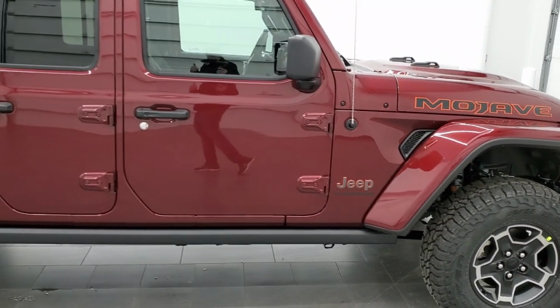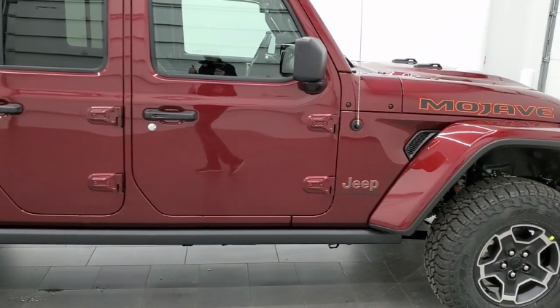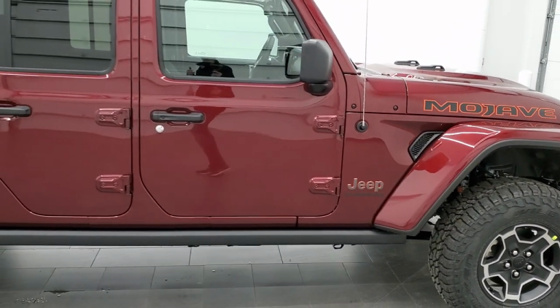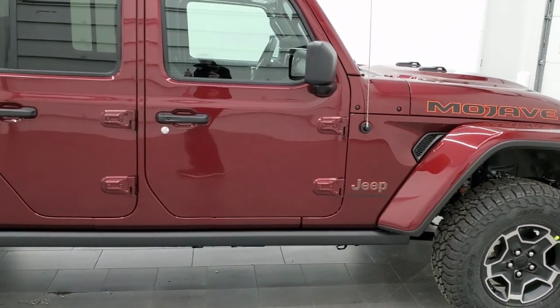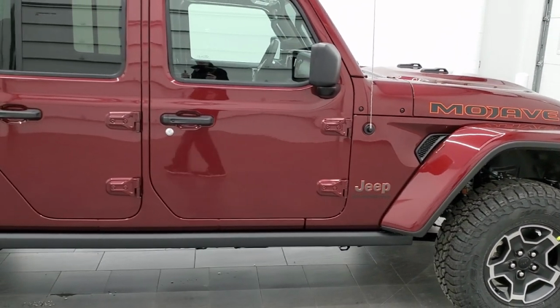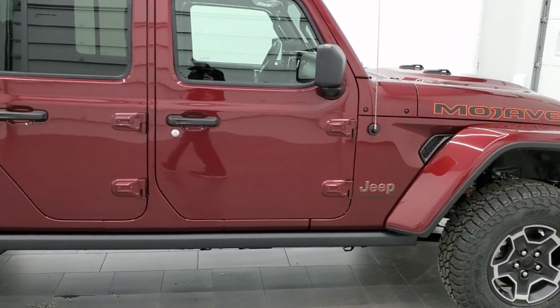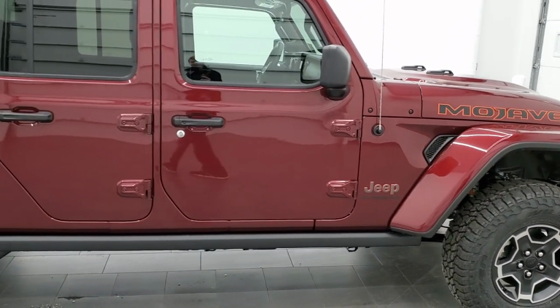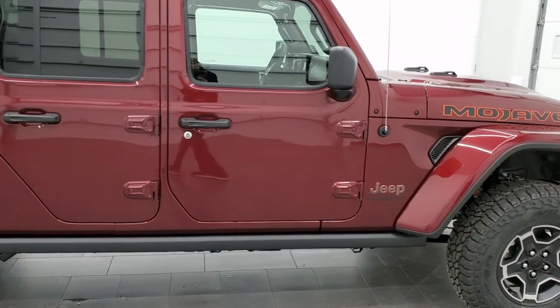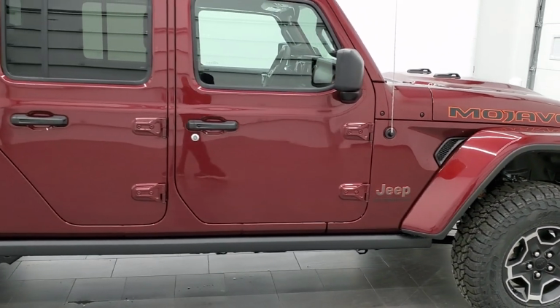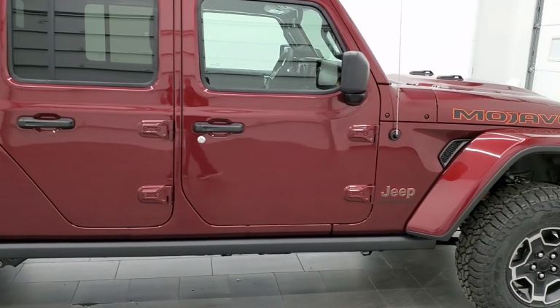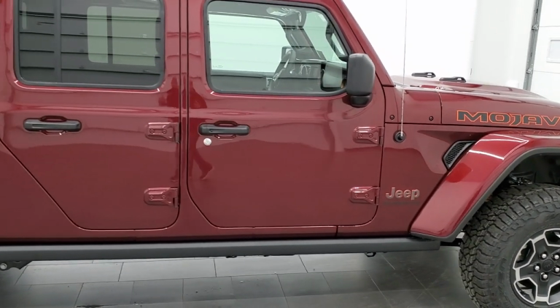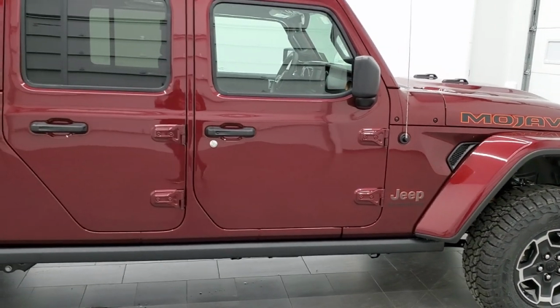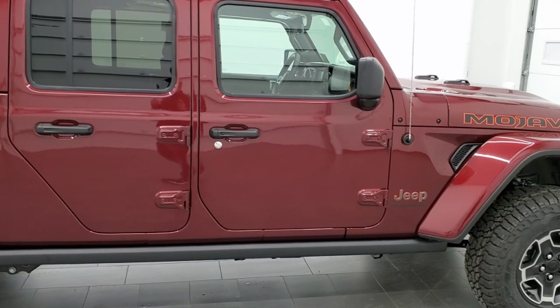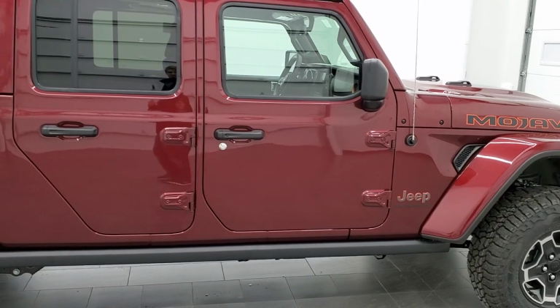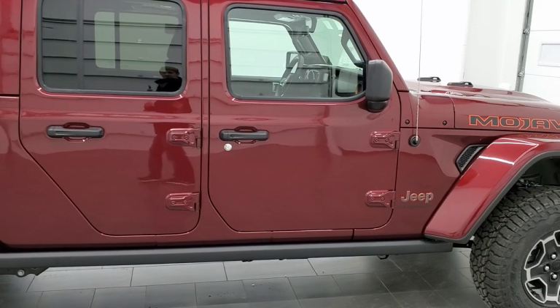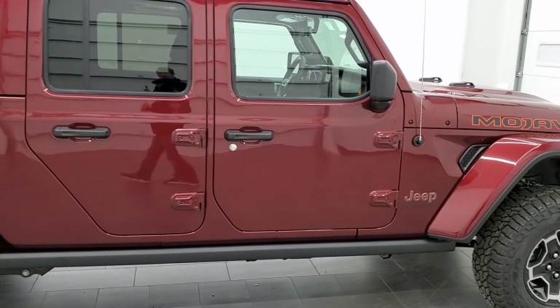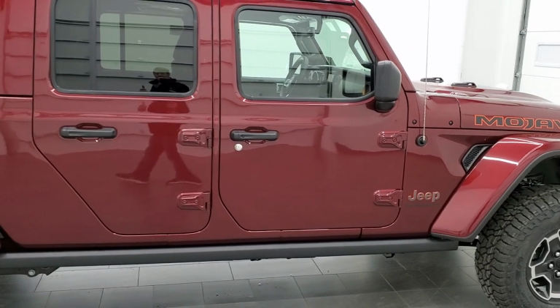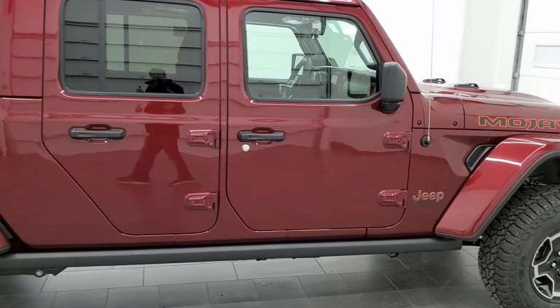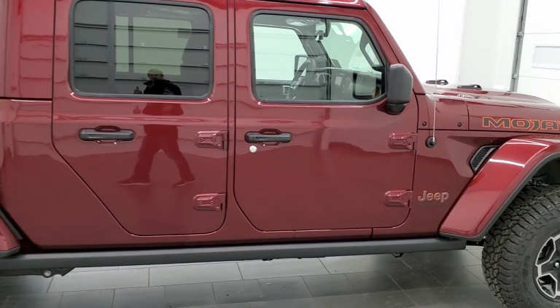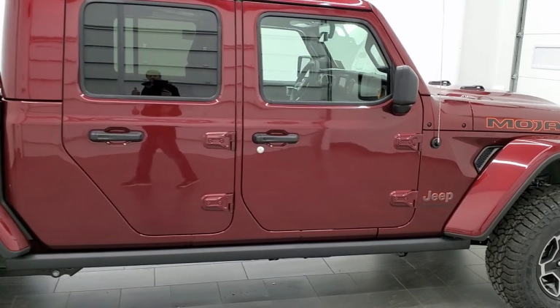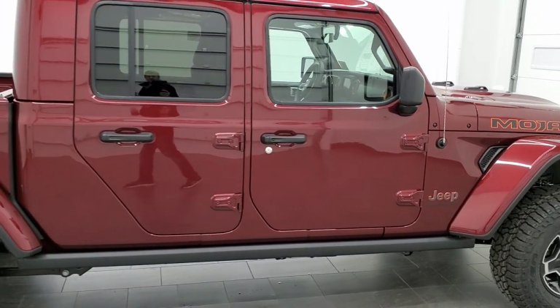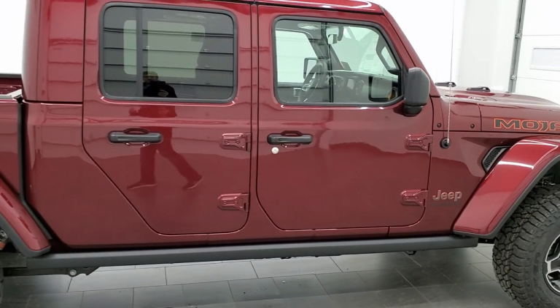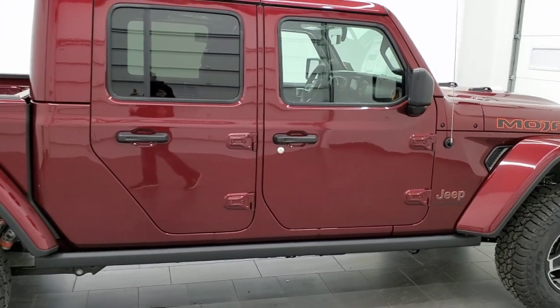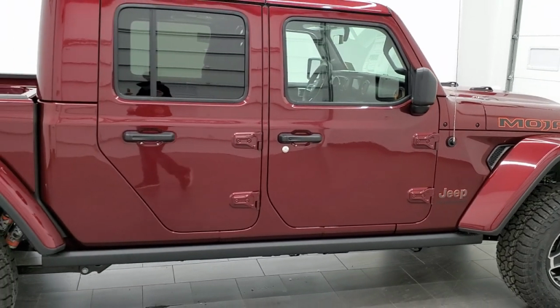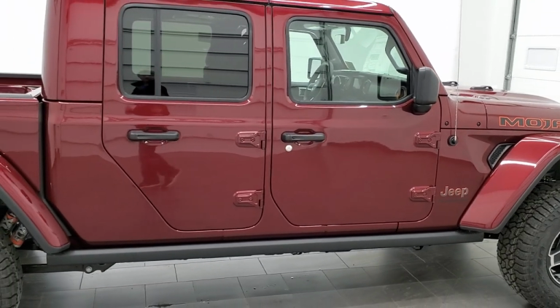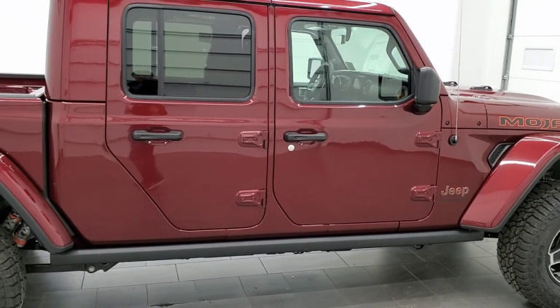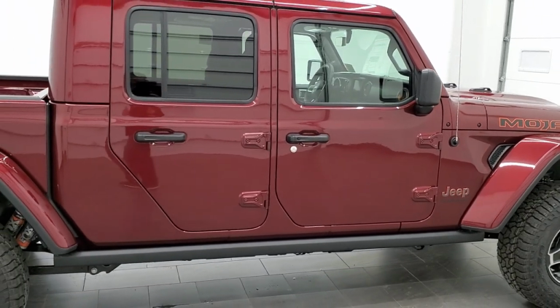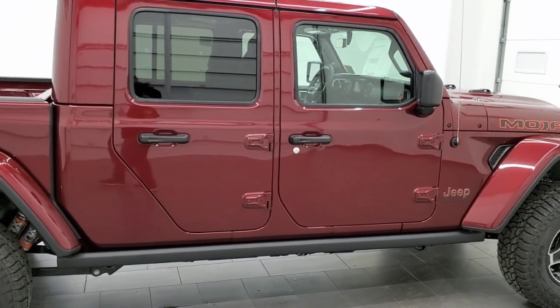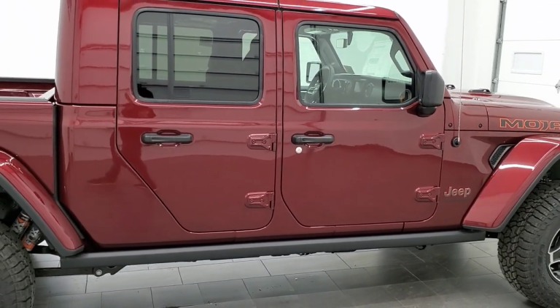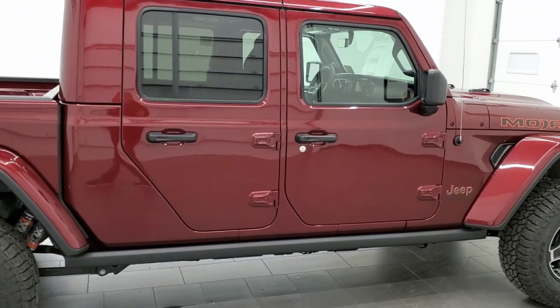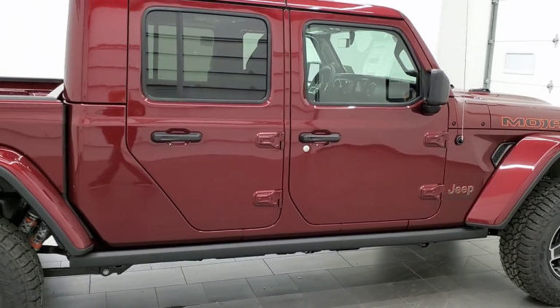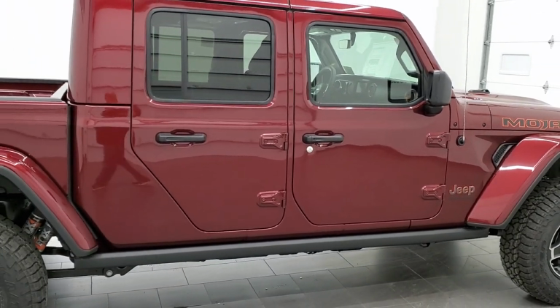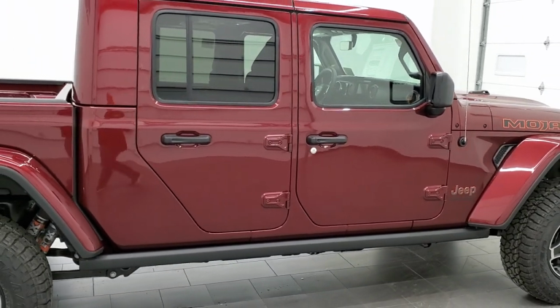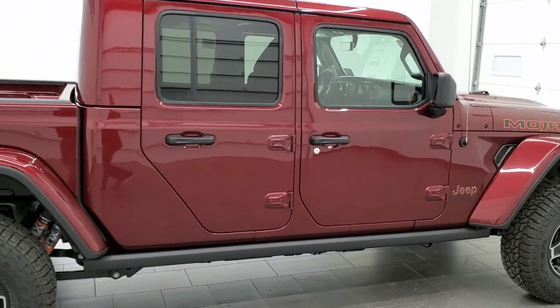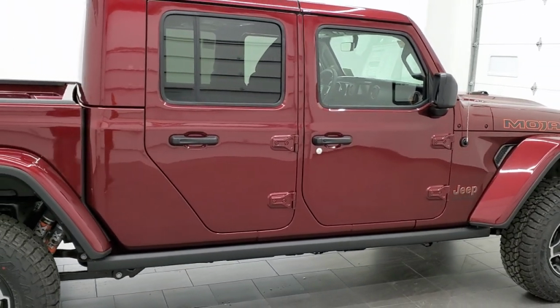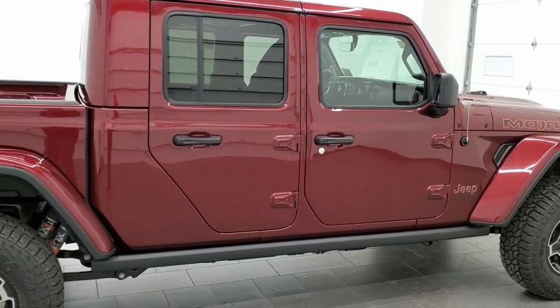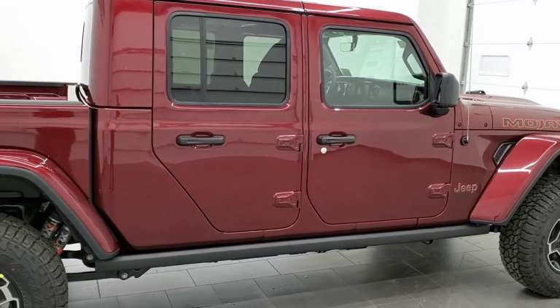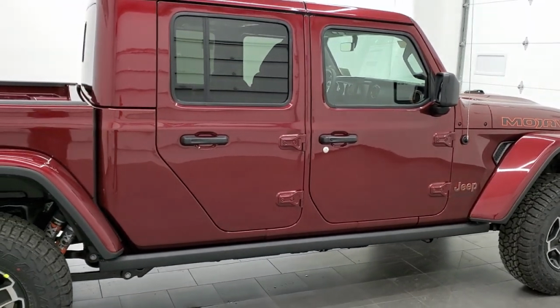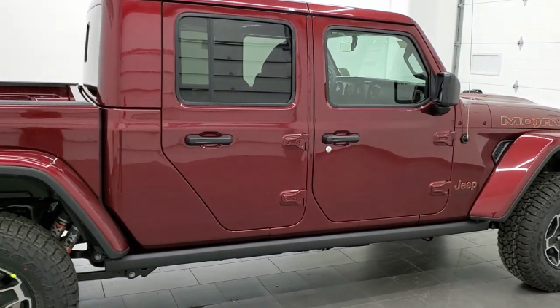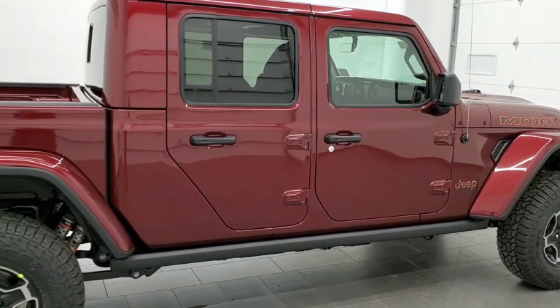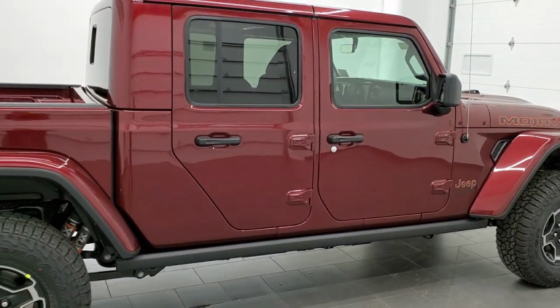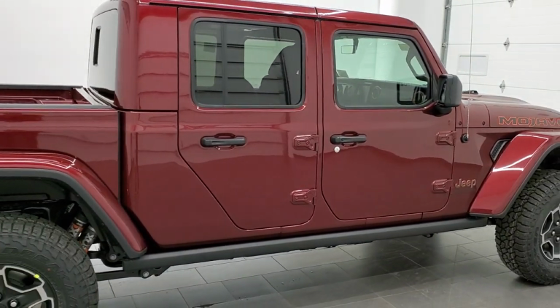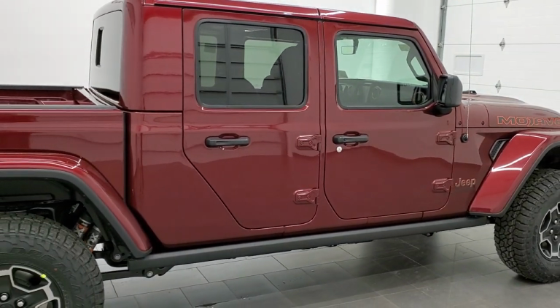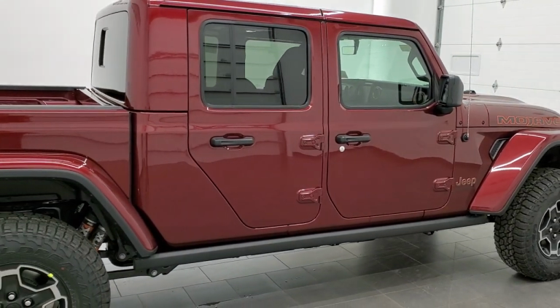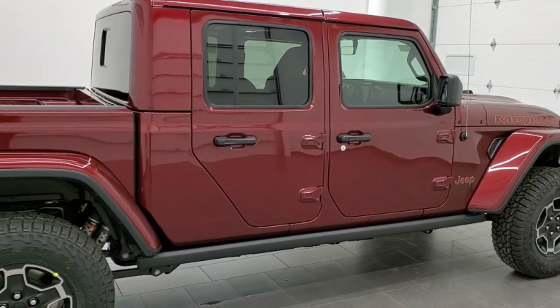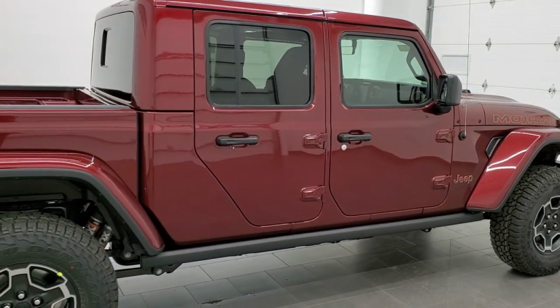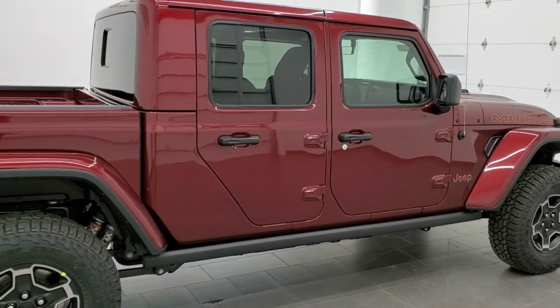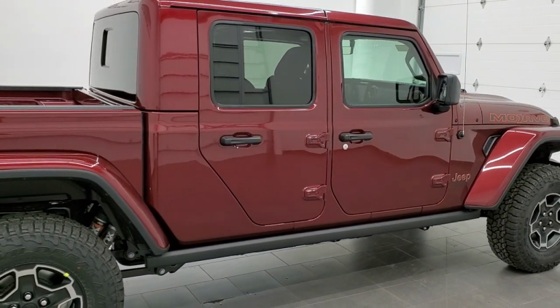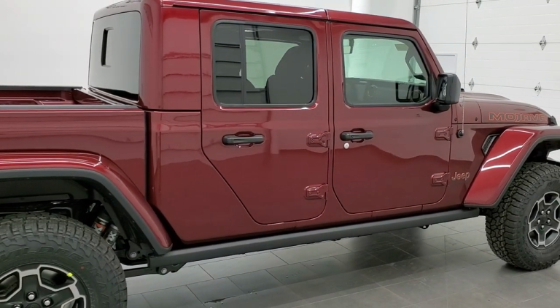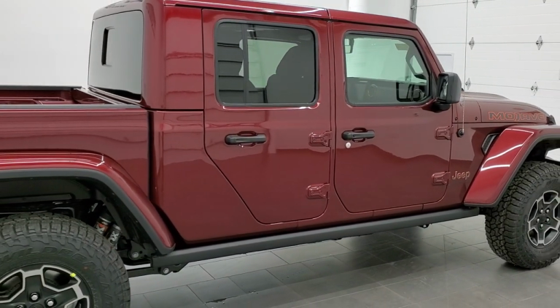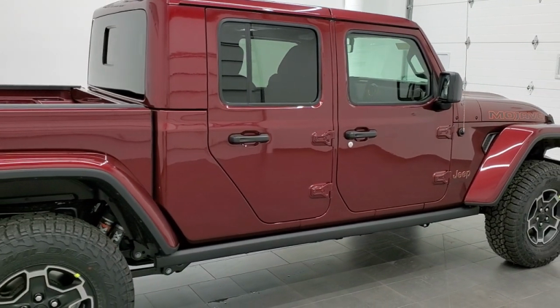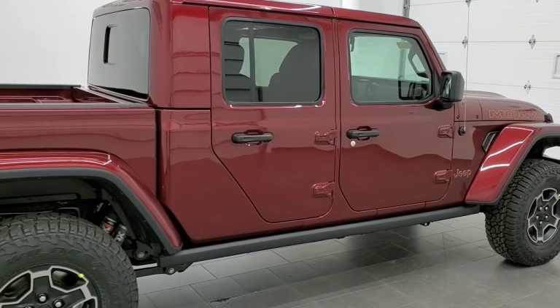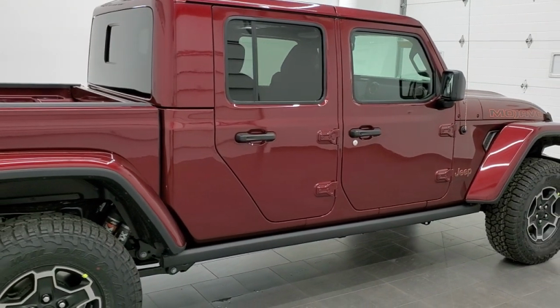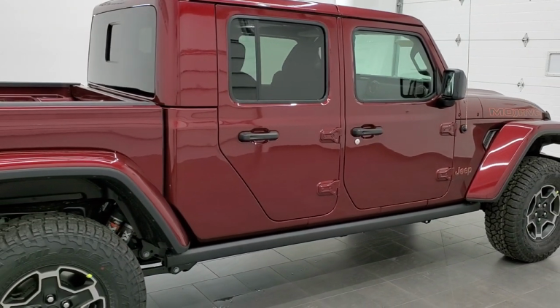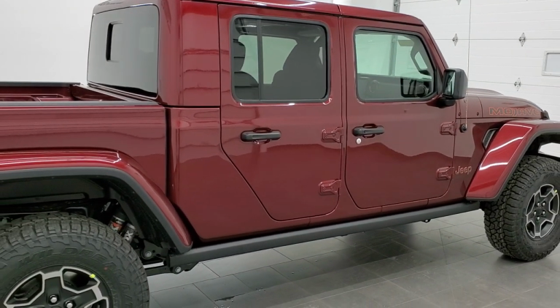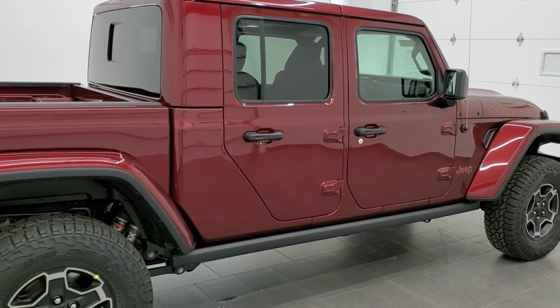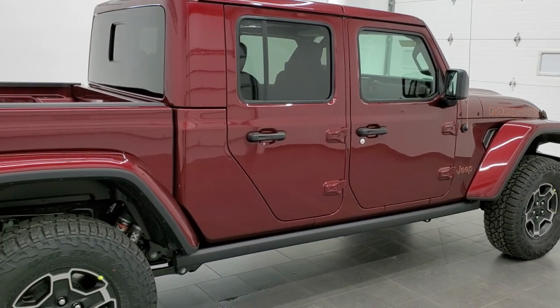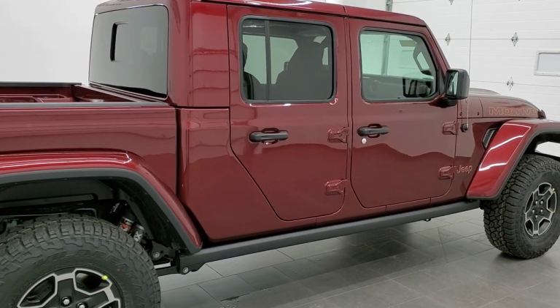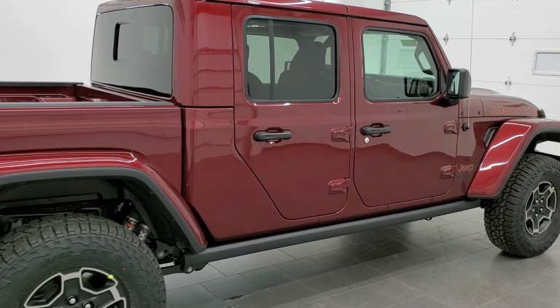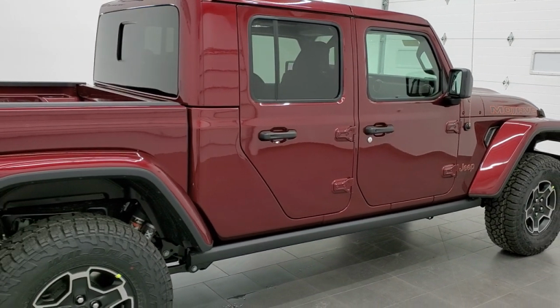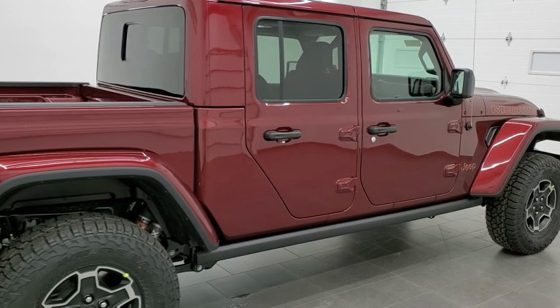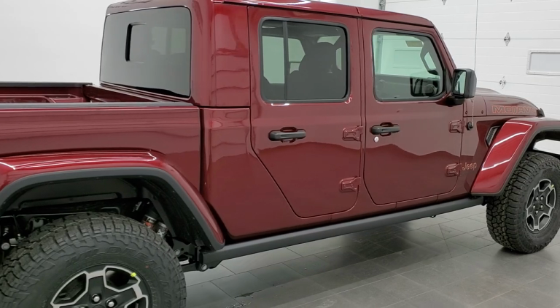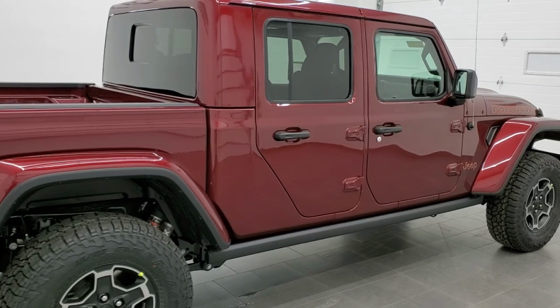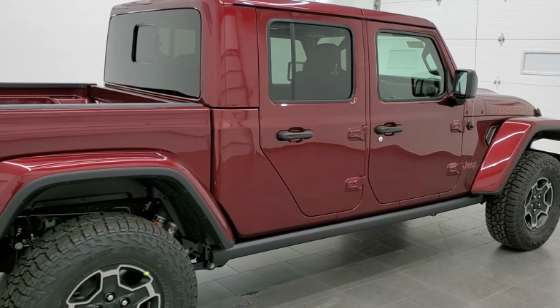This one also has the leather trim seats, blind spot cross-path detection, and LED lighting group.